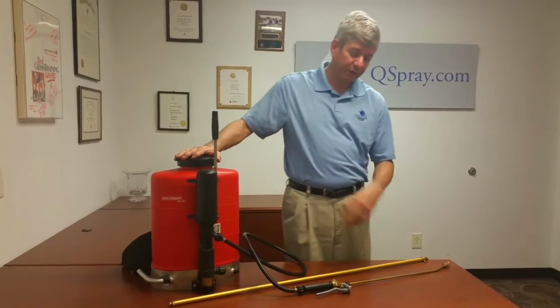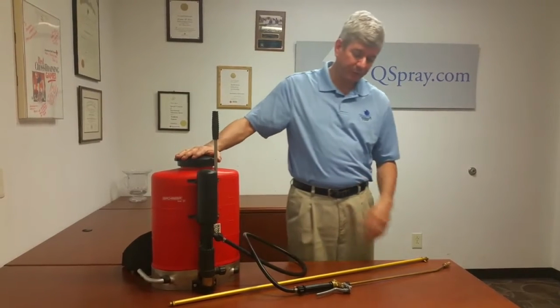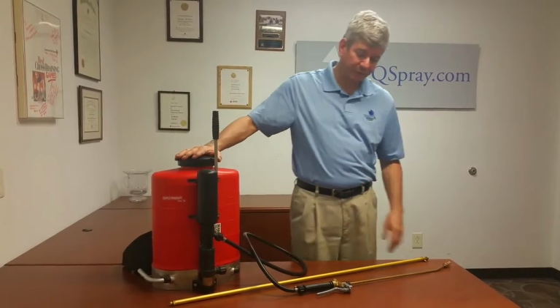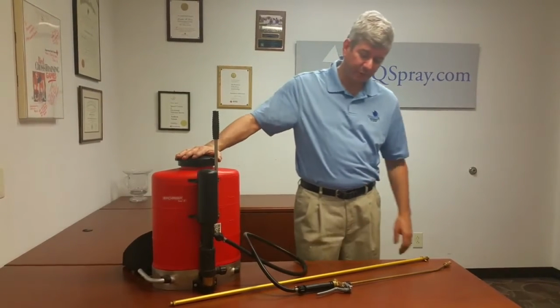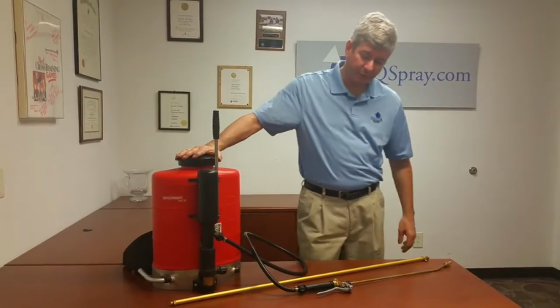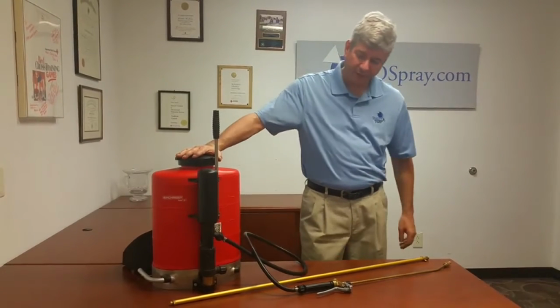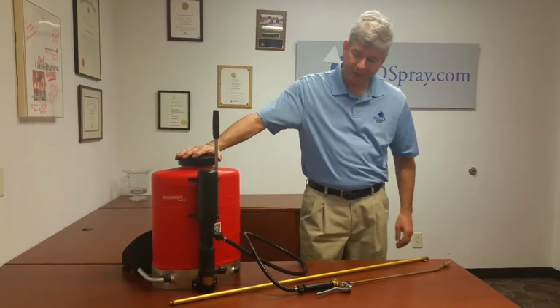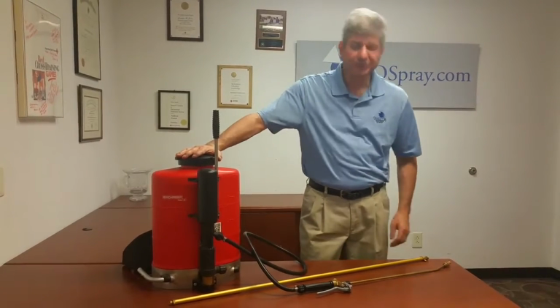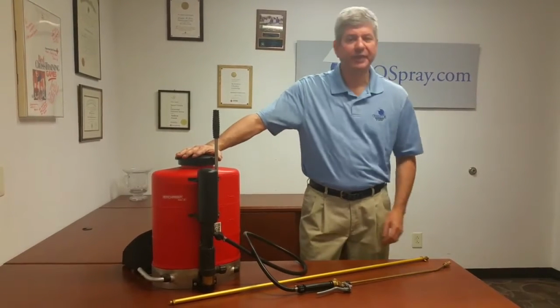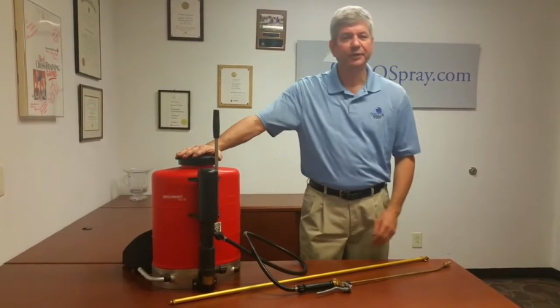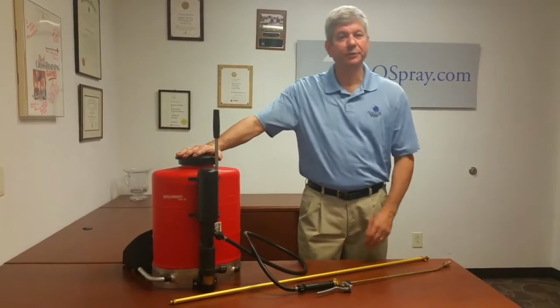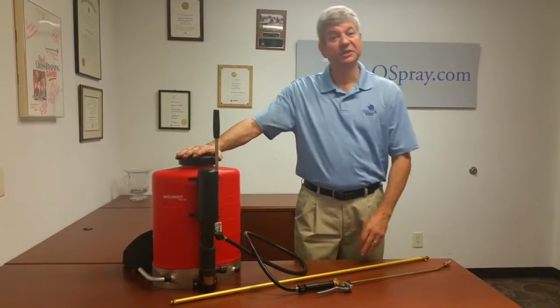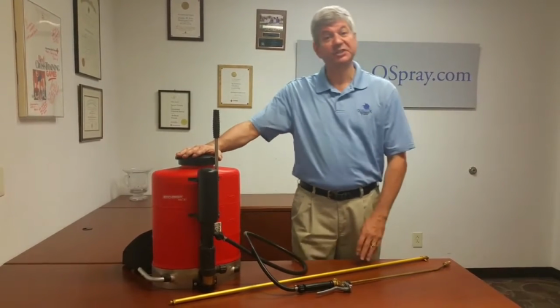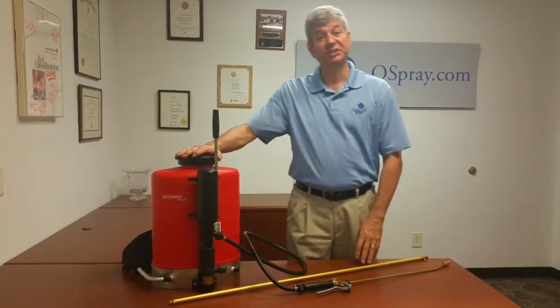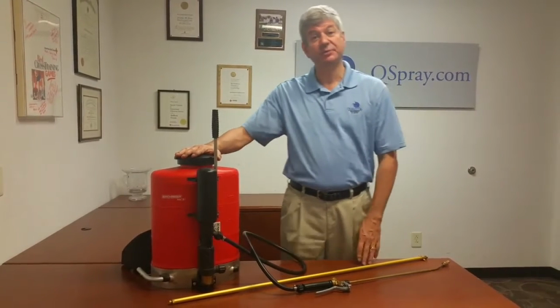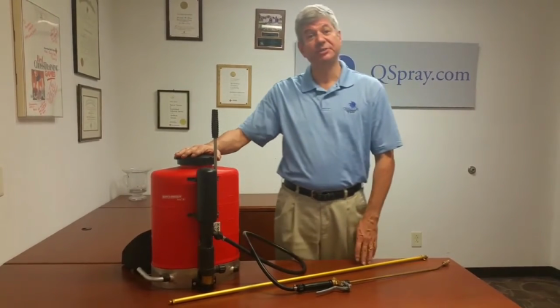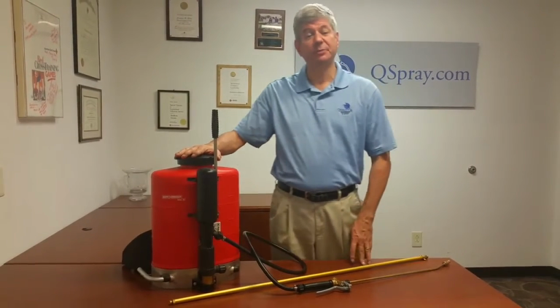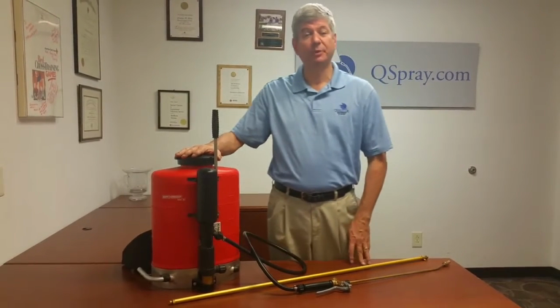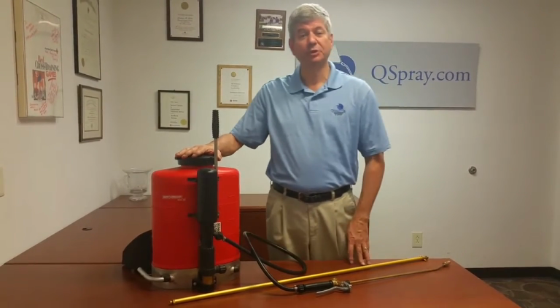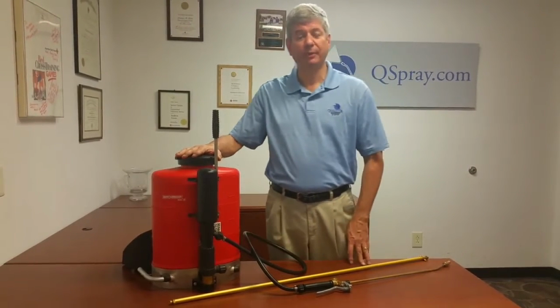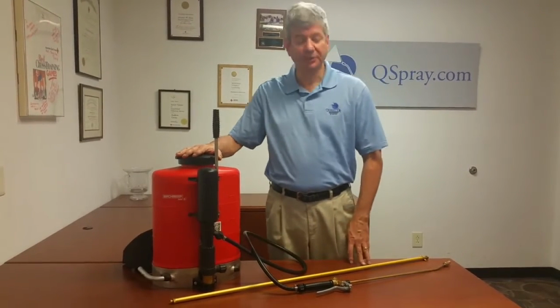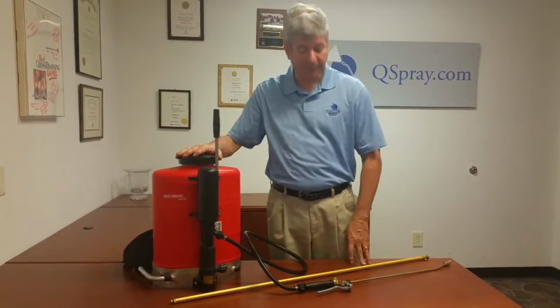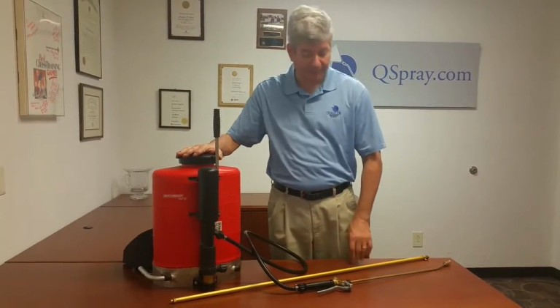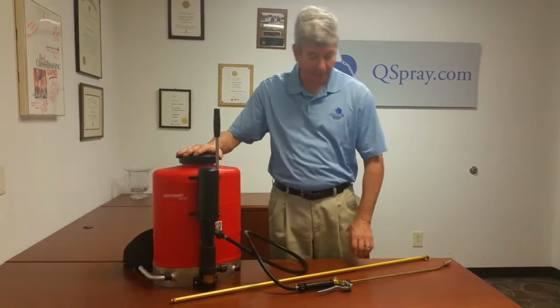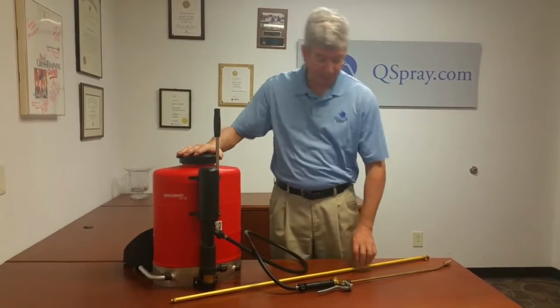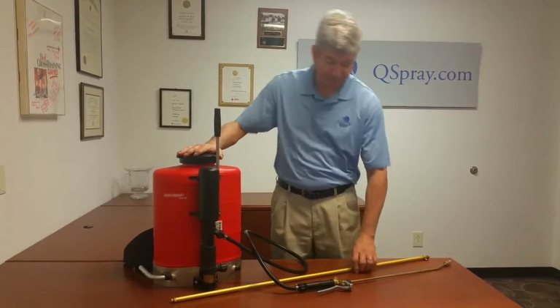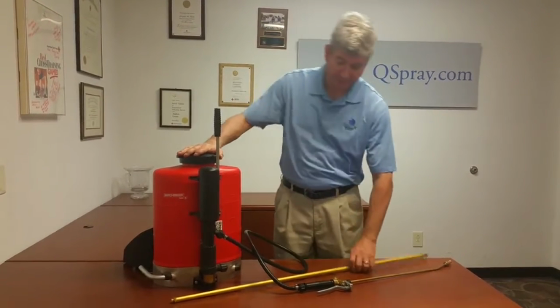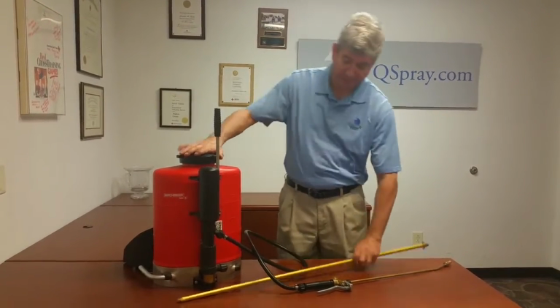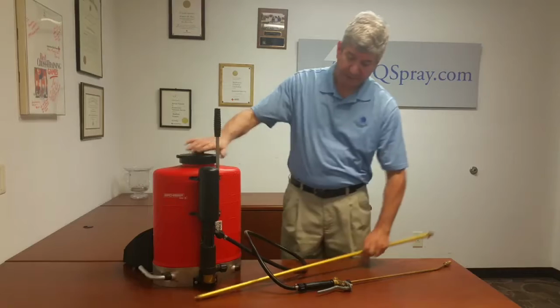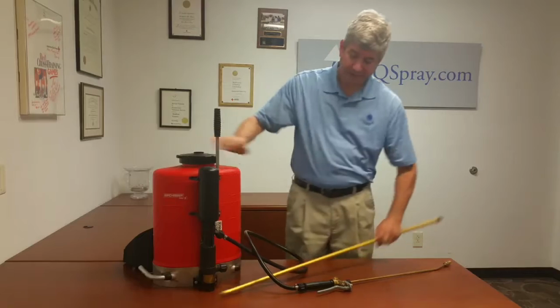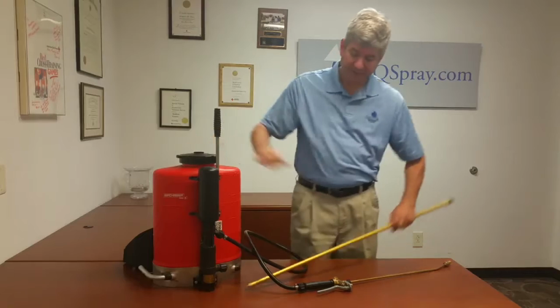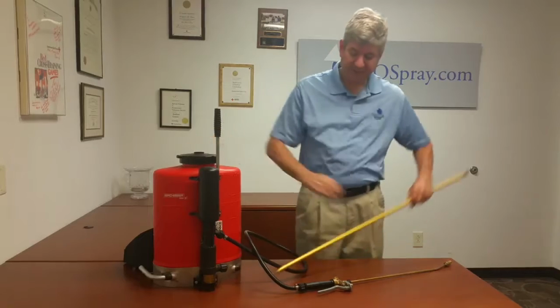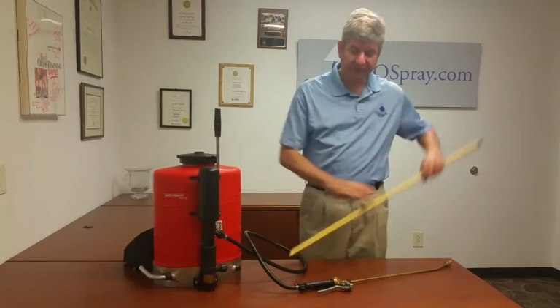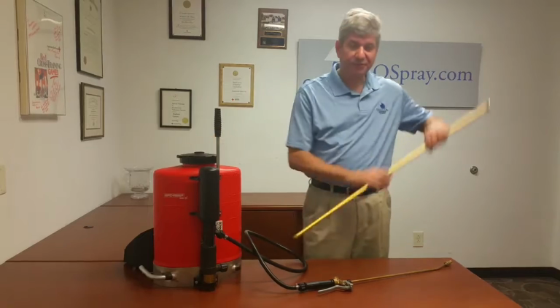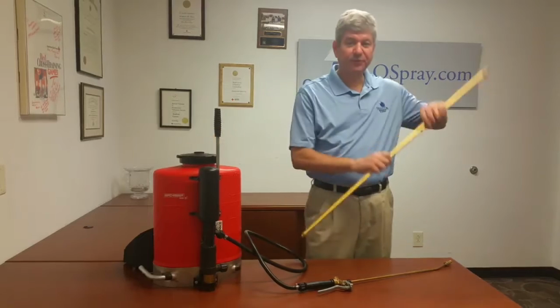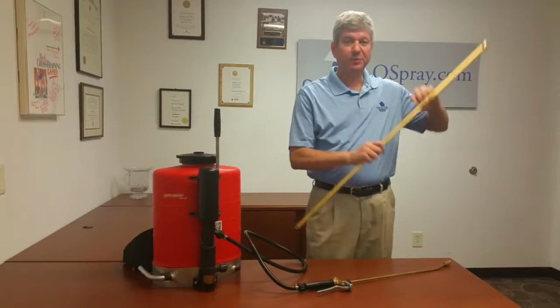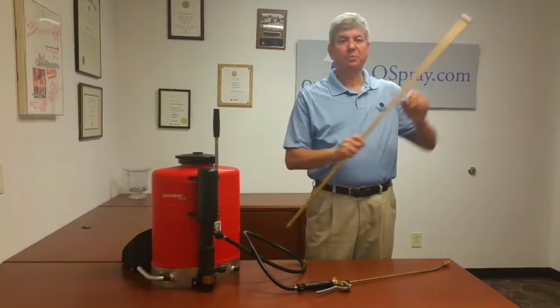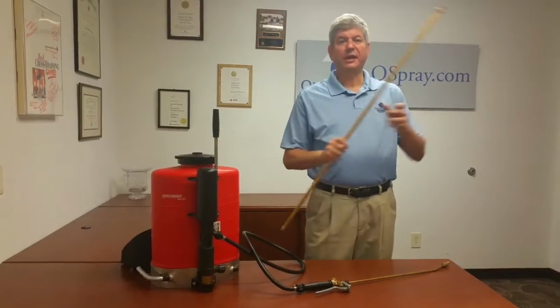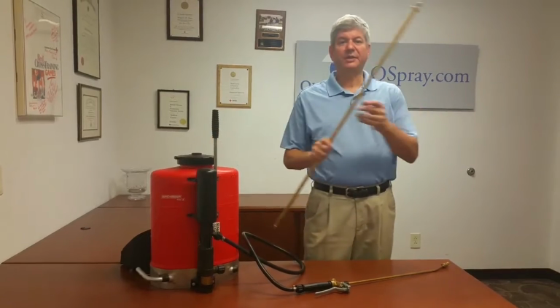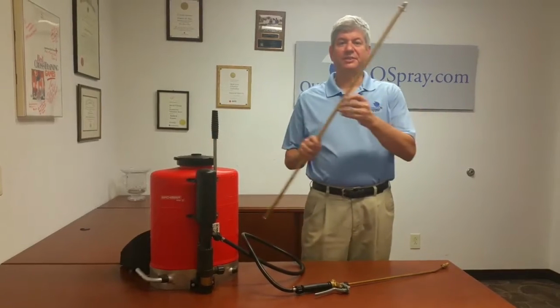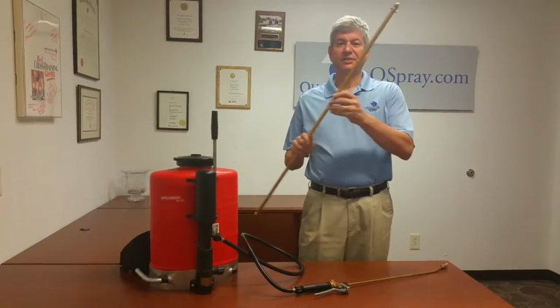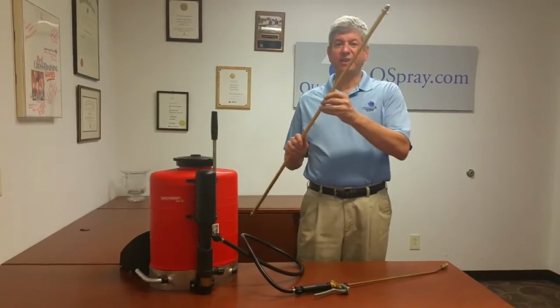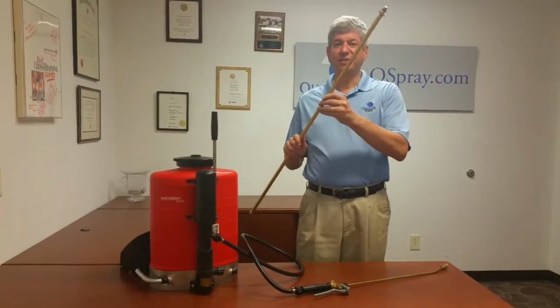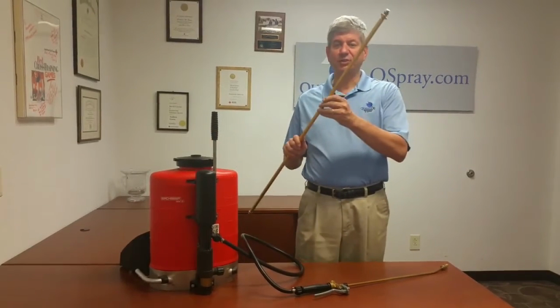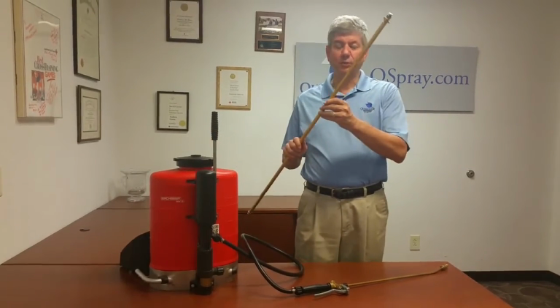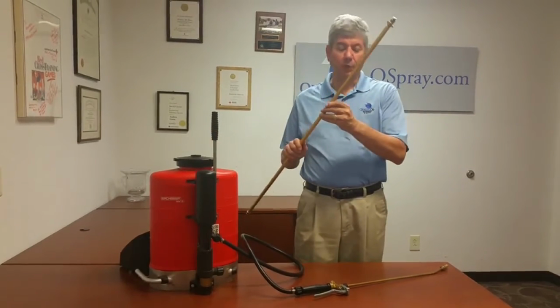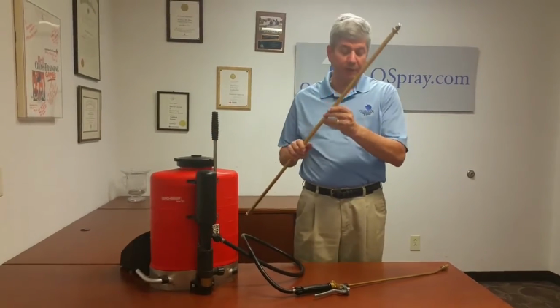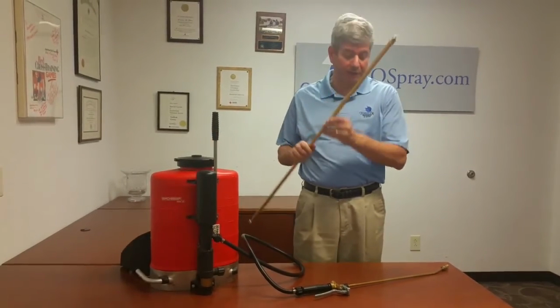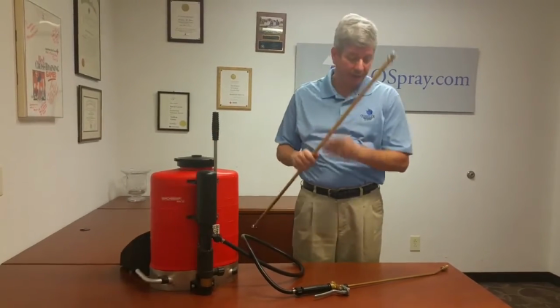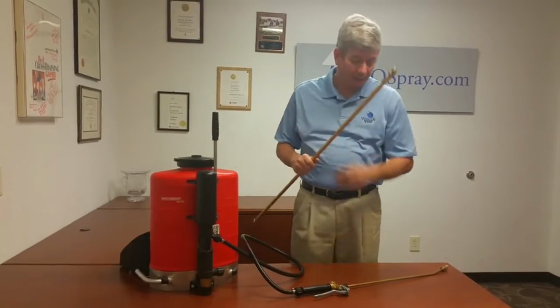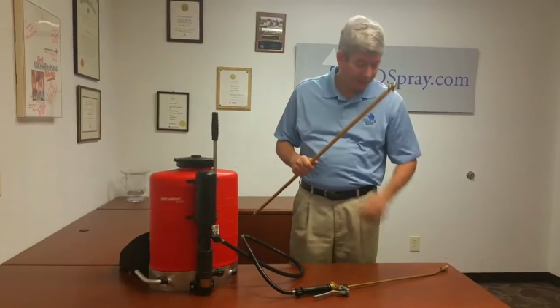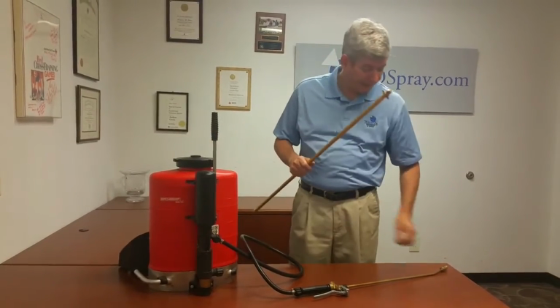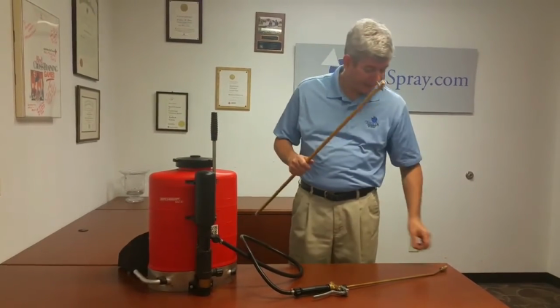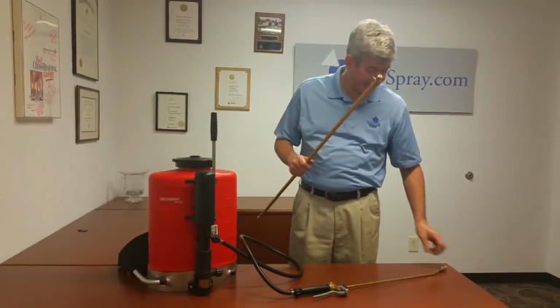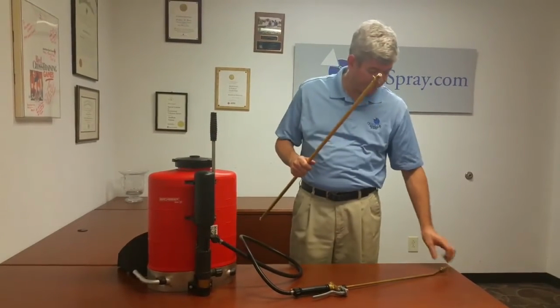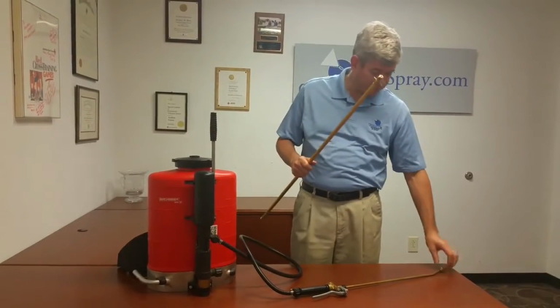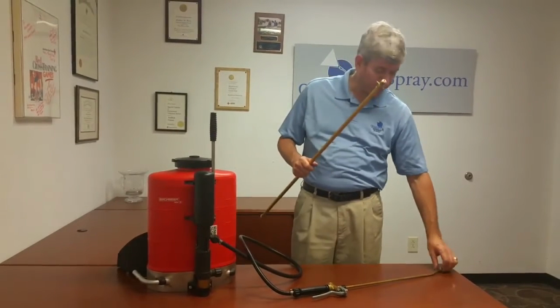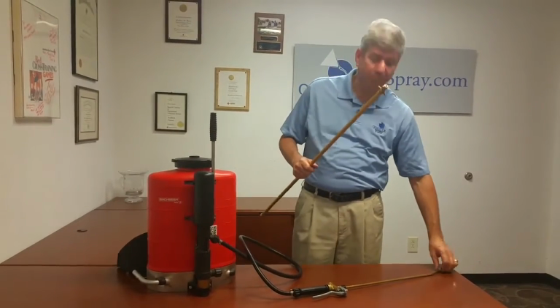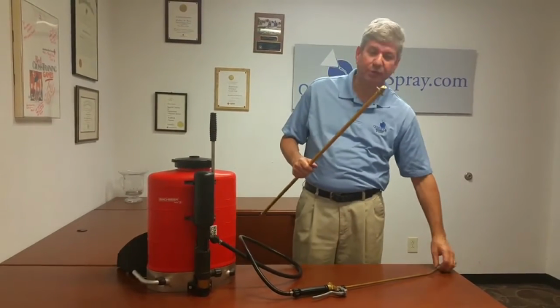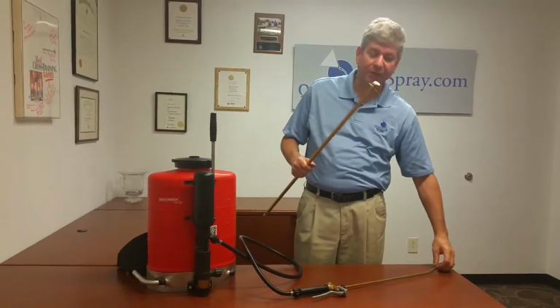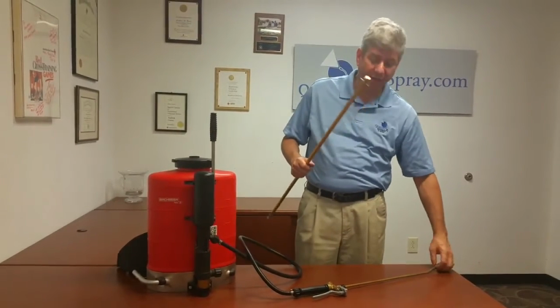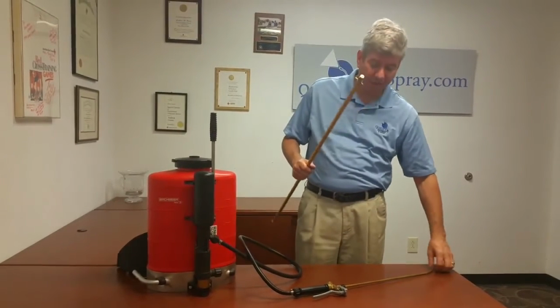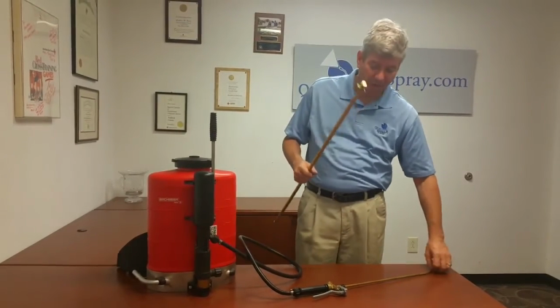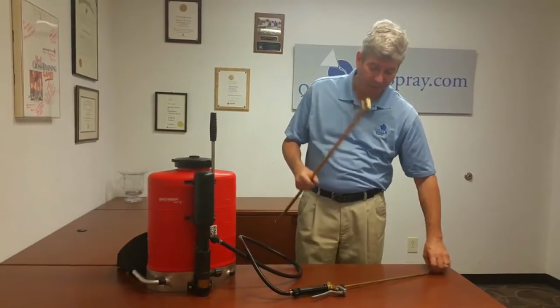I want to share with you one of the exciting new accessories that Birchmeyer's come out with. It's the six foot brass extension wand, and it's really pretty neat.